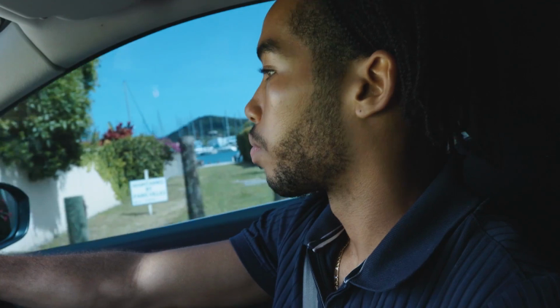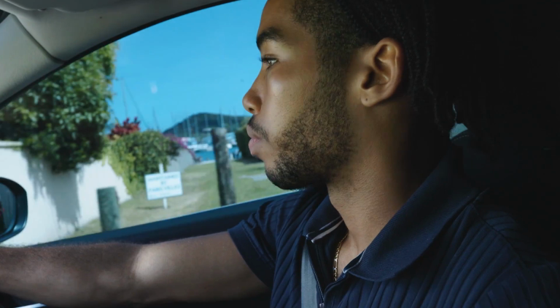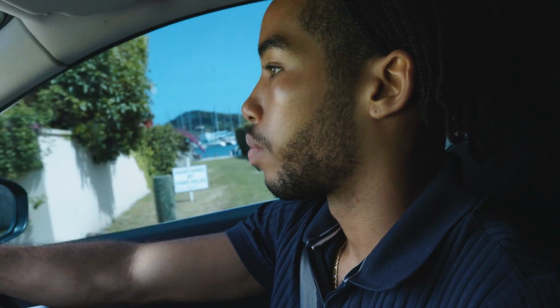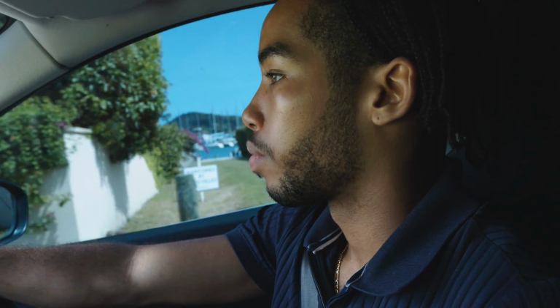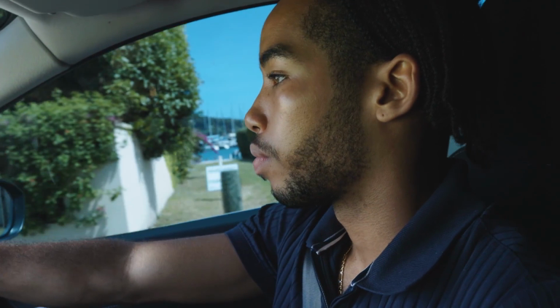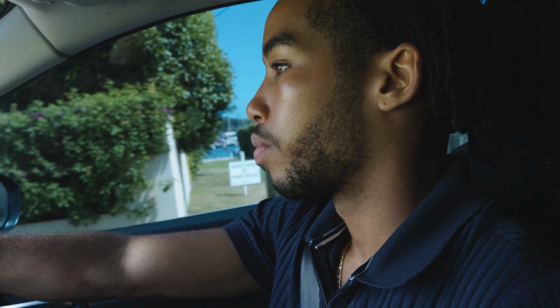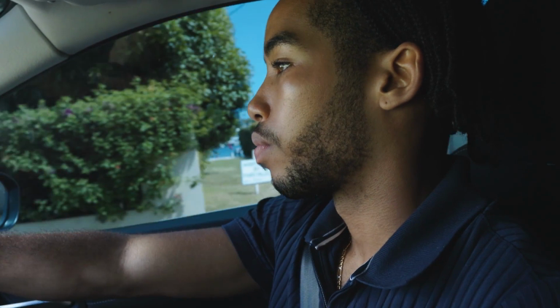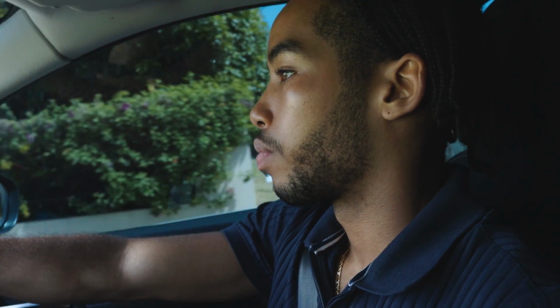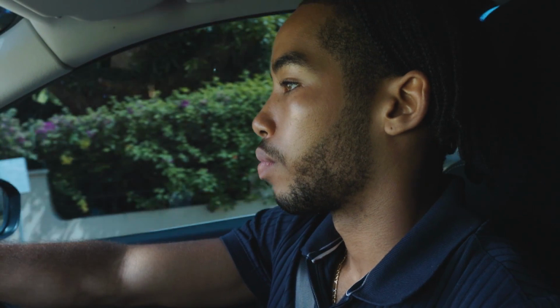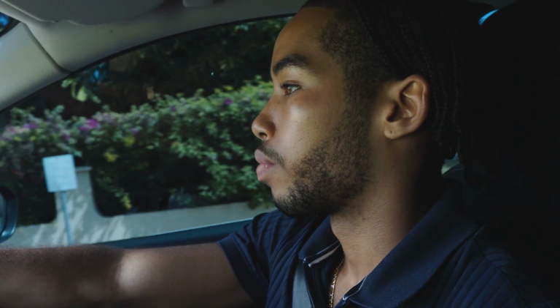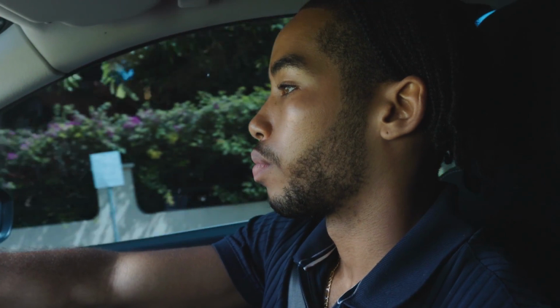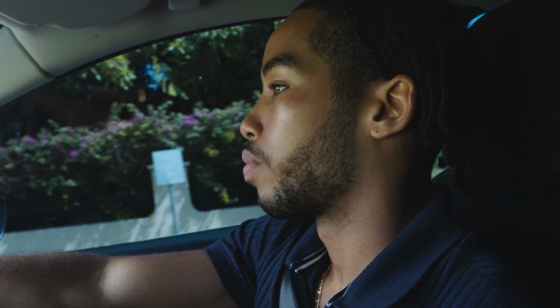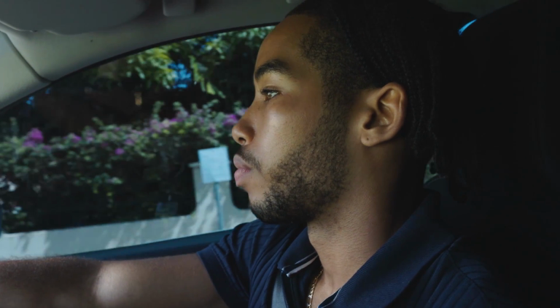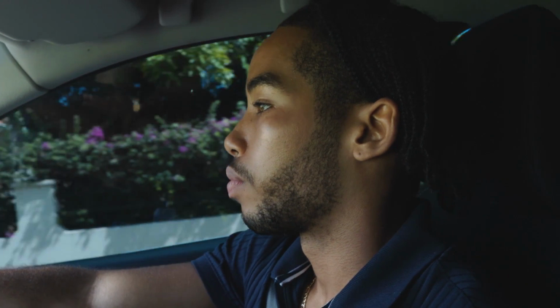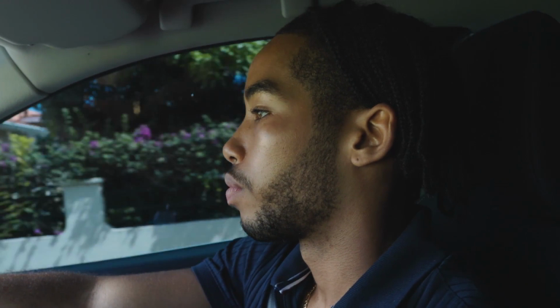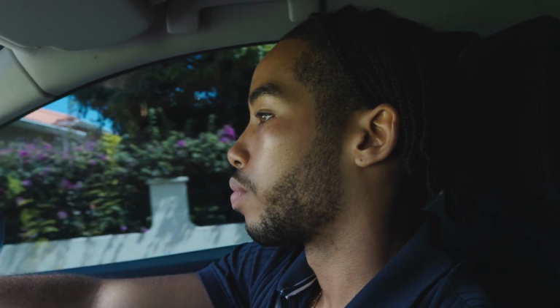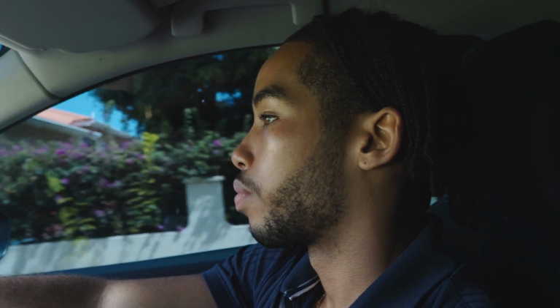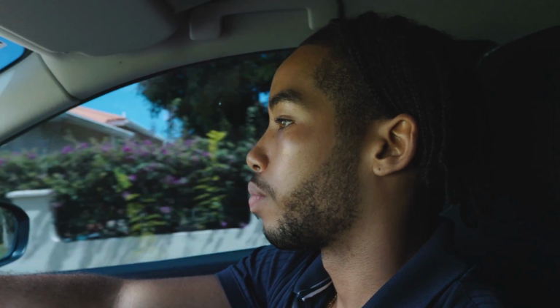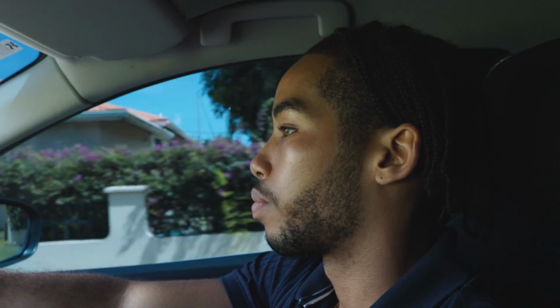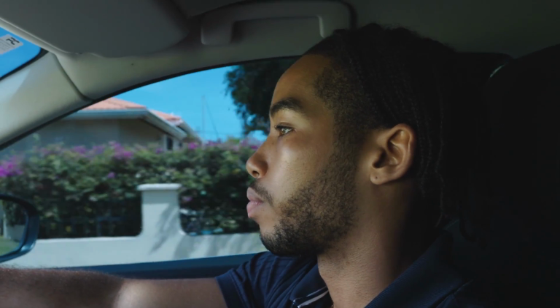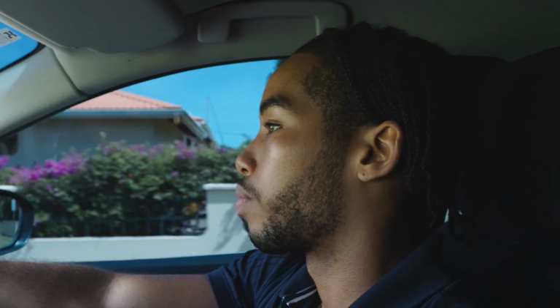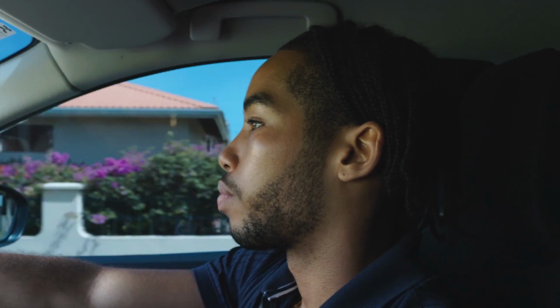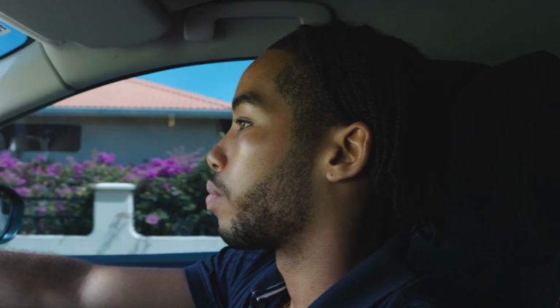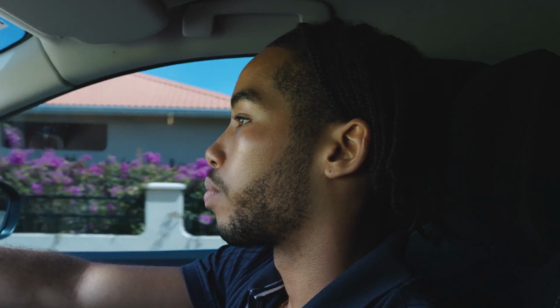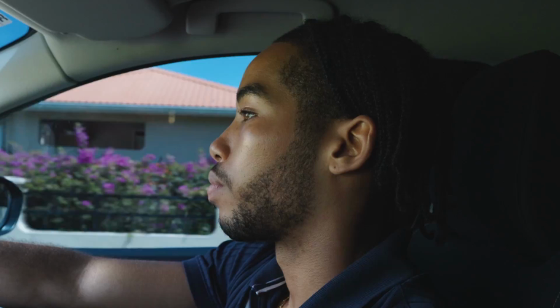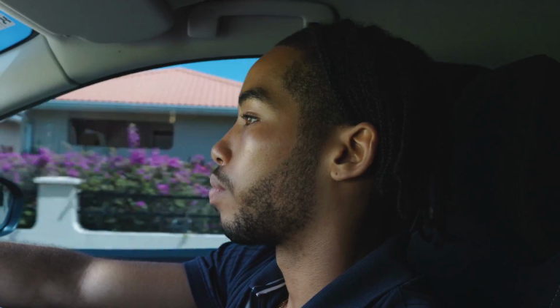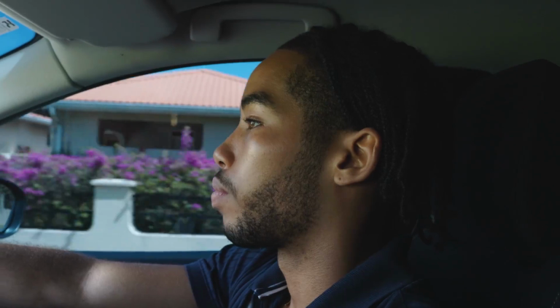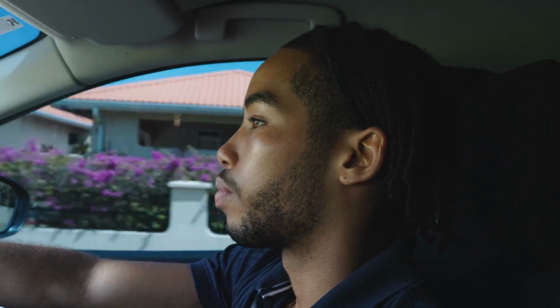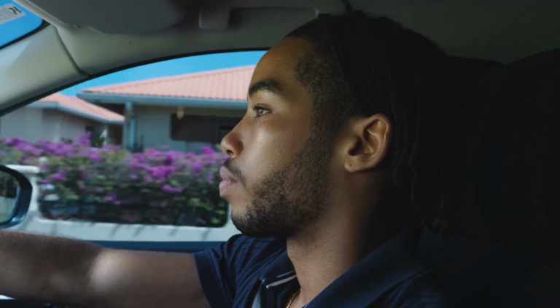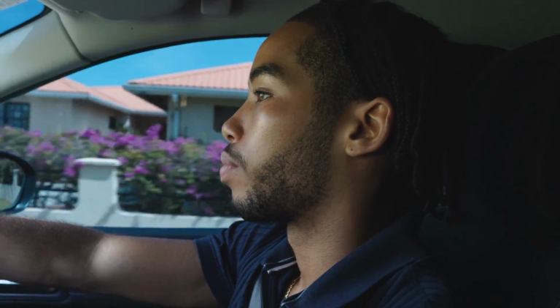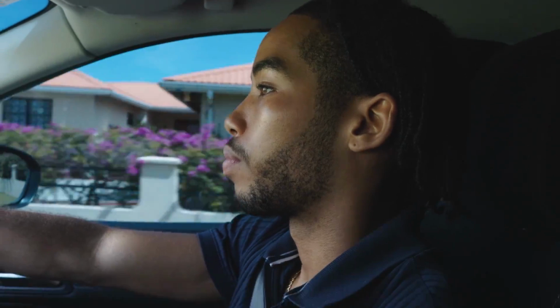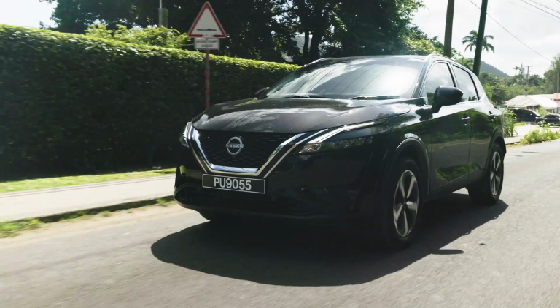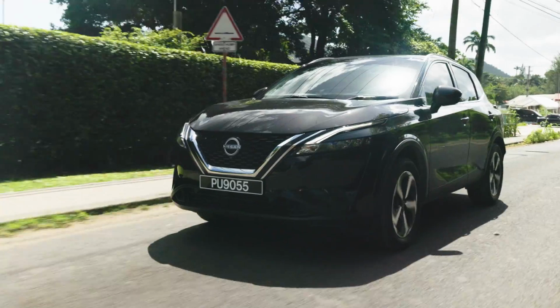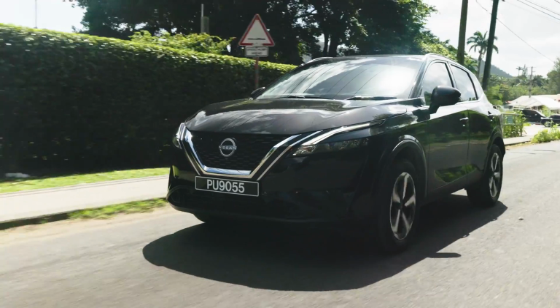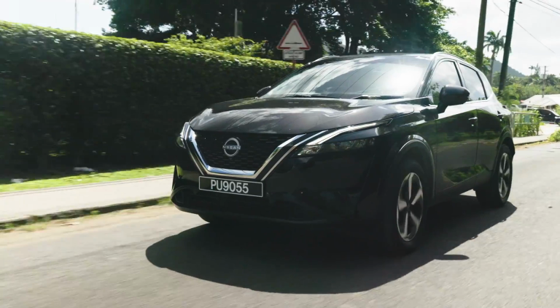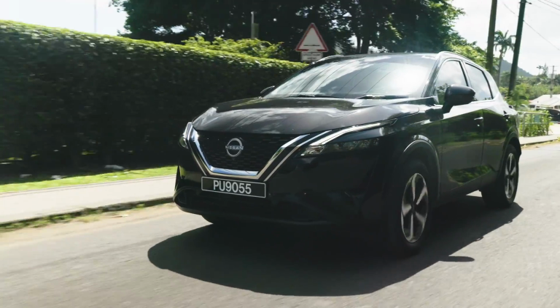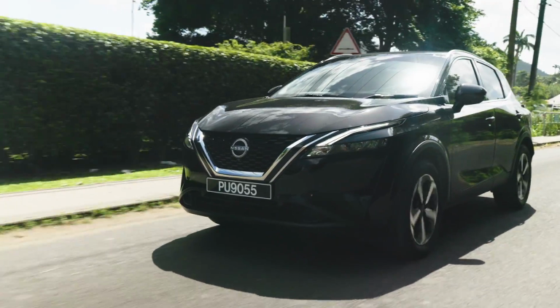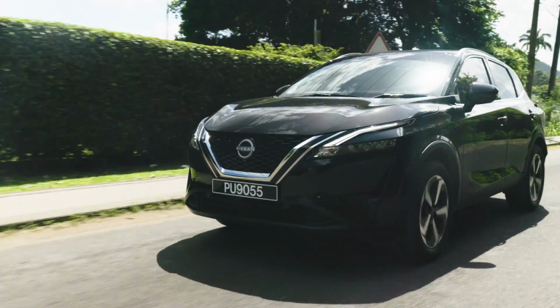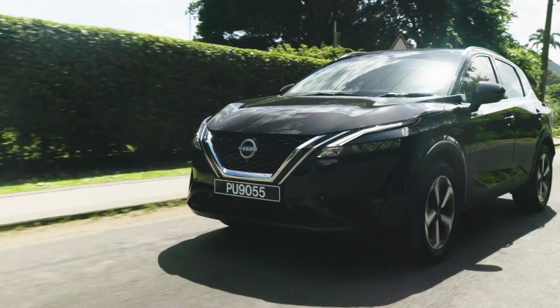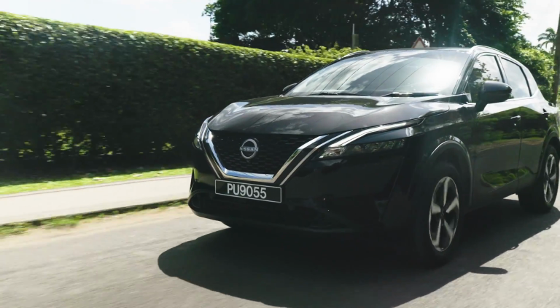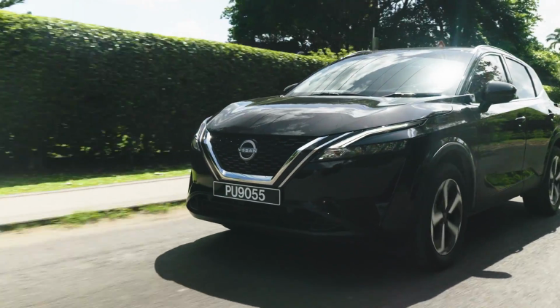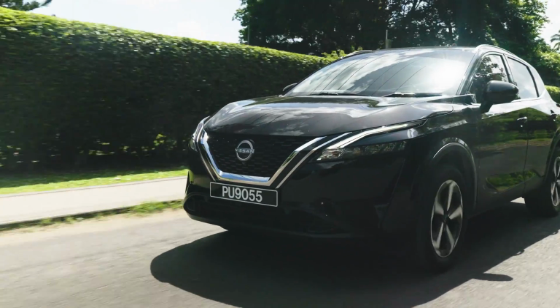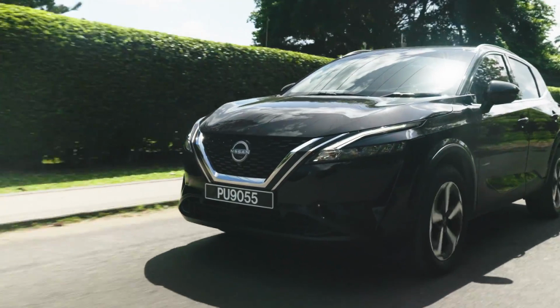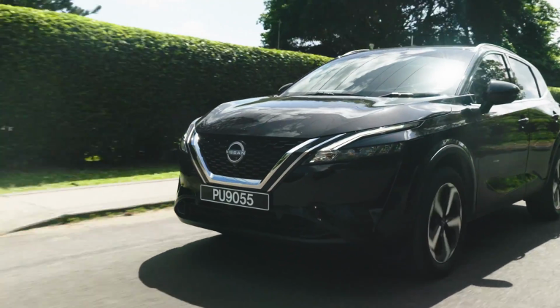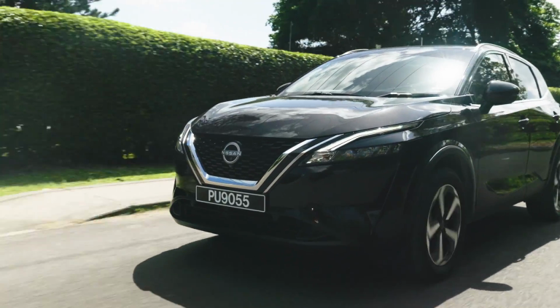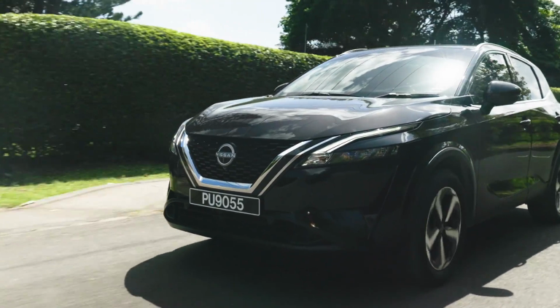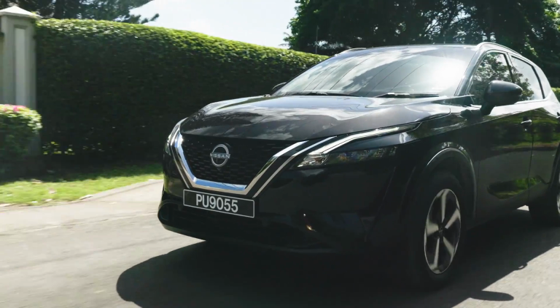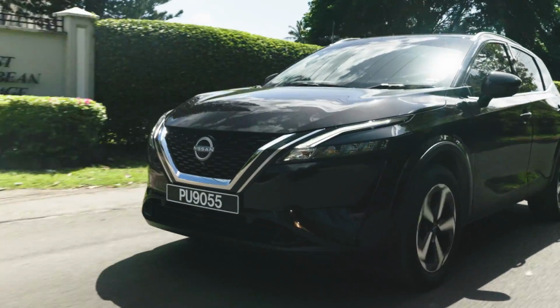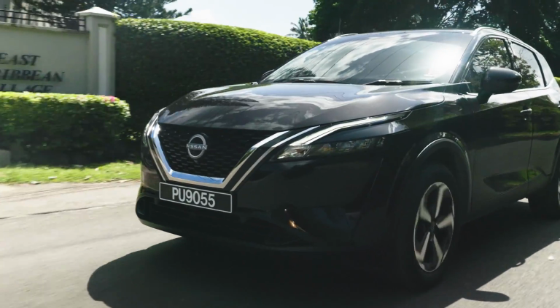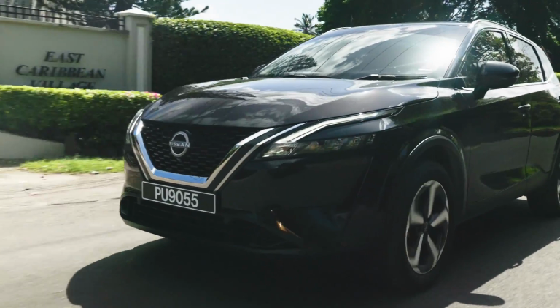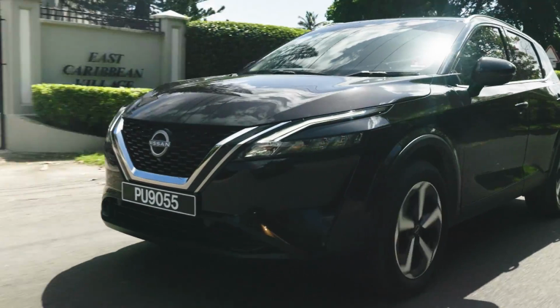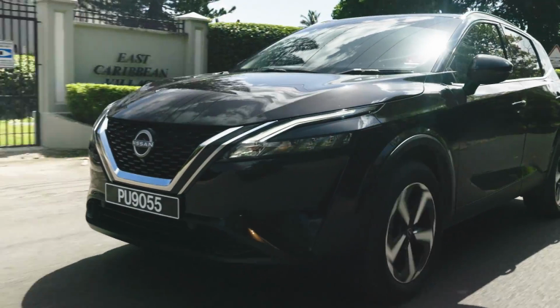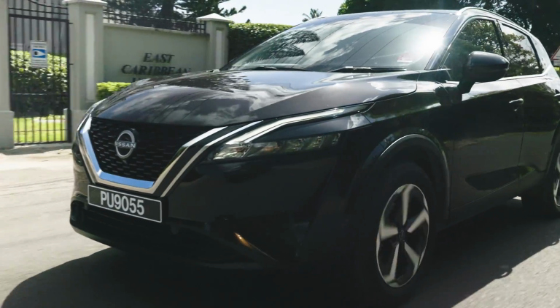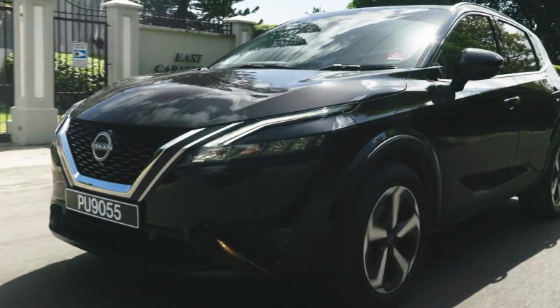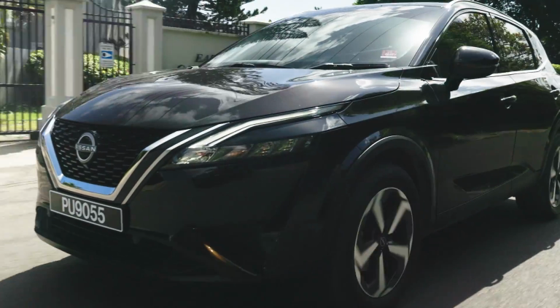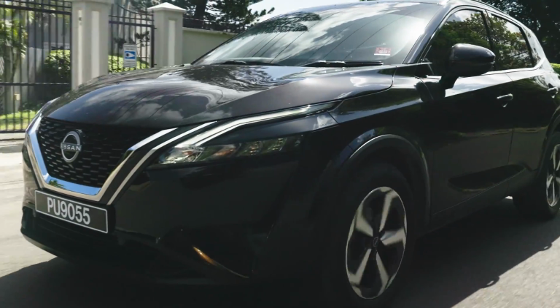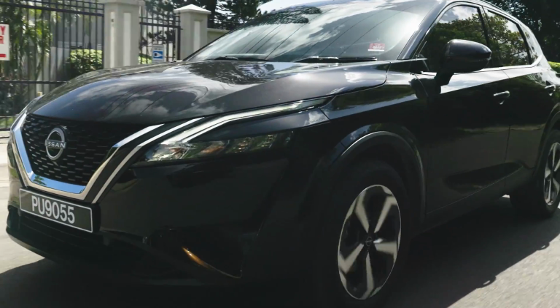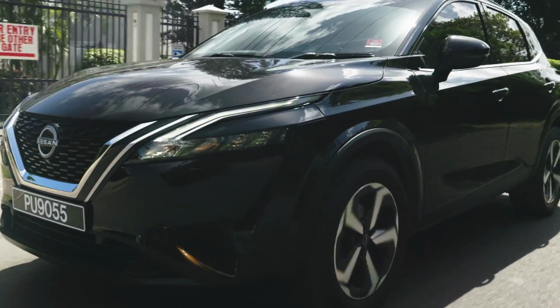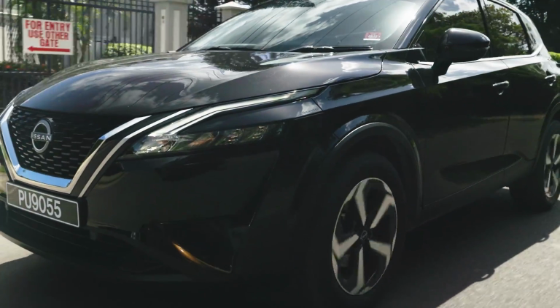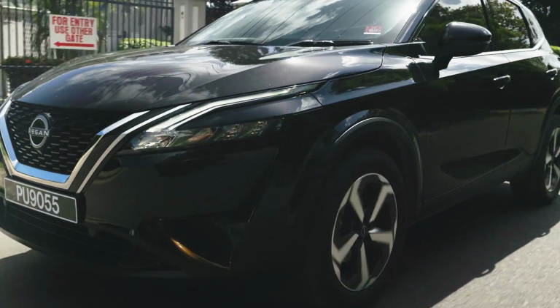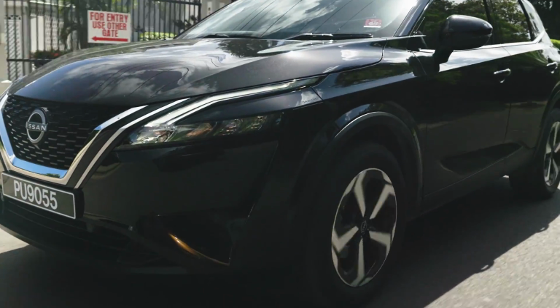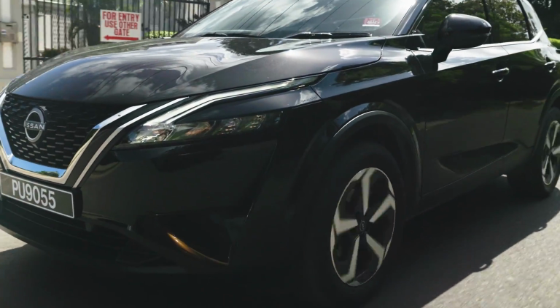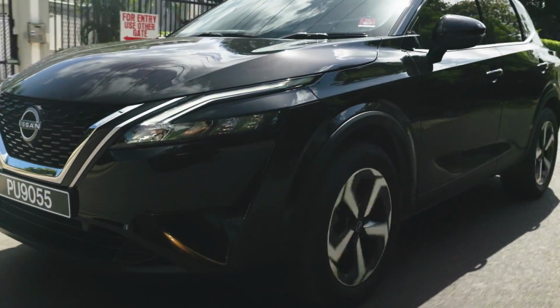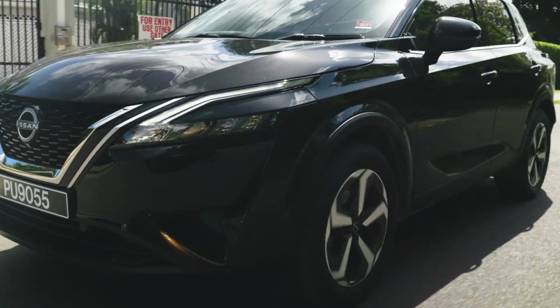The e-Power vehicle benefits from lower import duties and excise taxes compared to non-e-Power models.